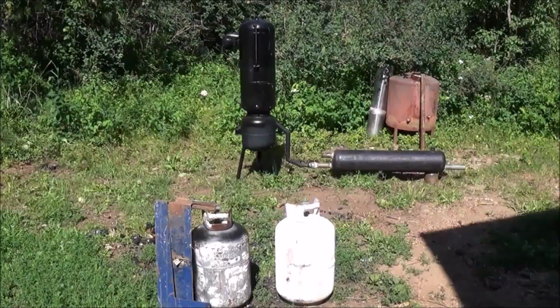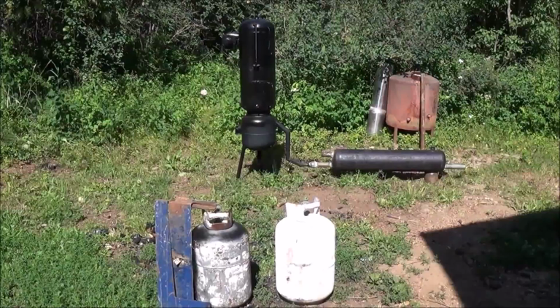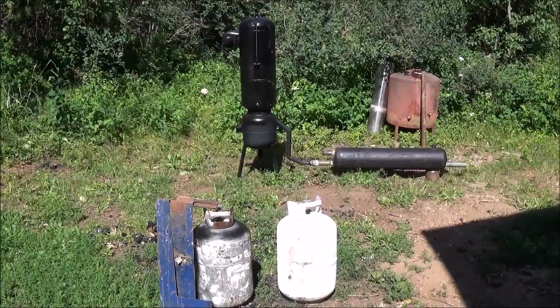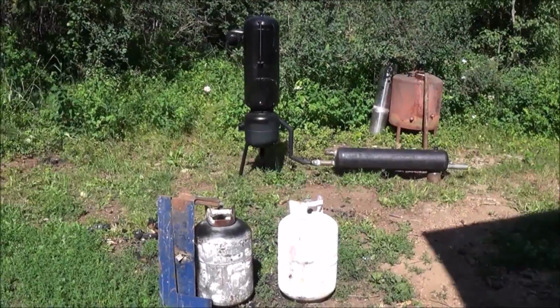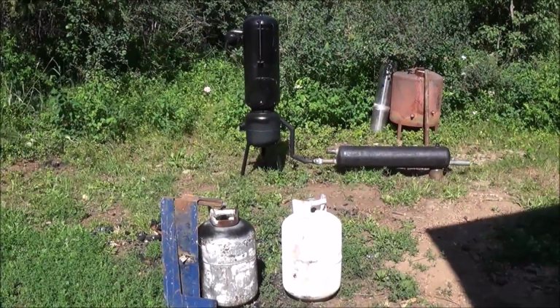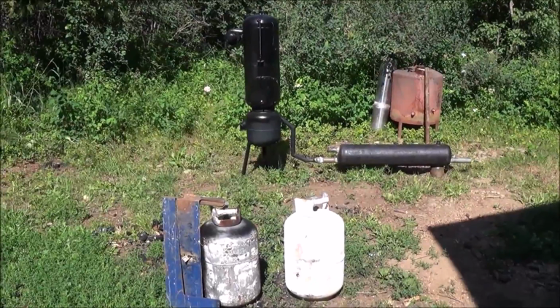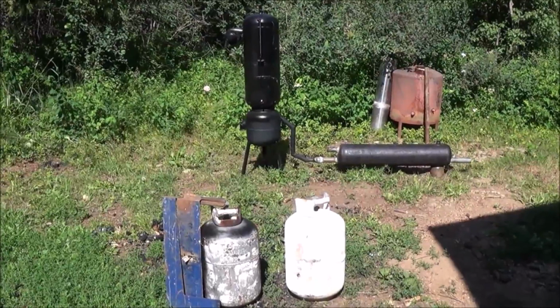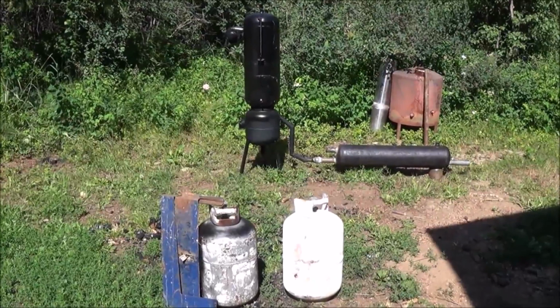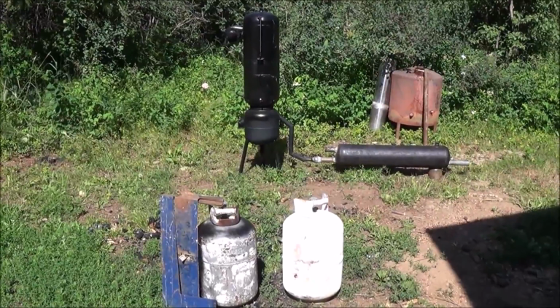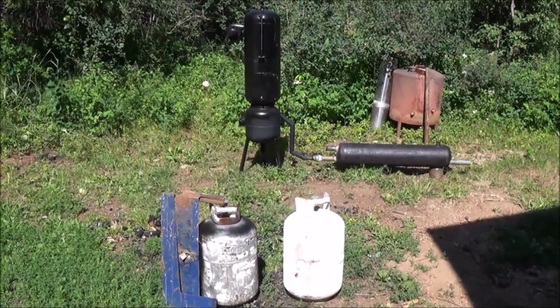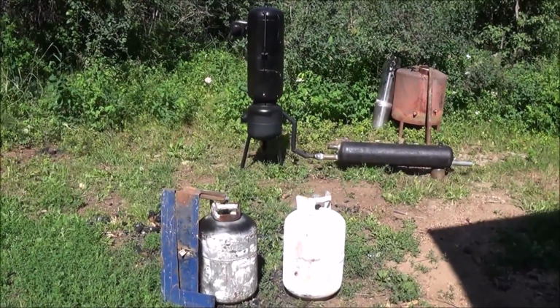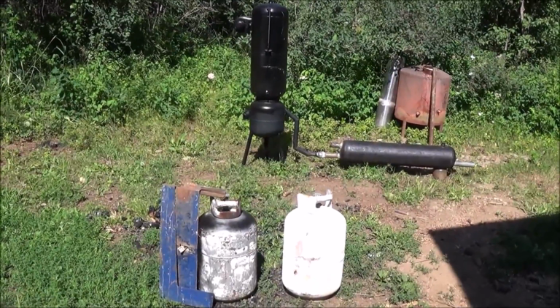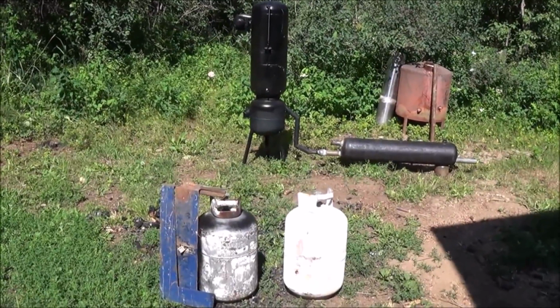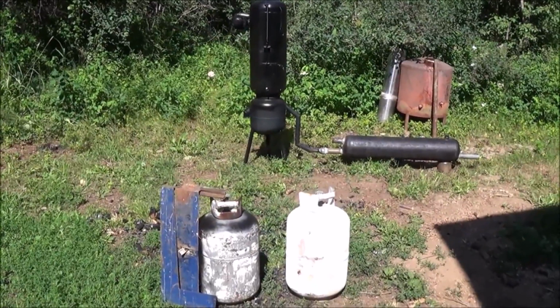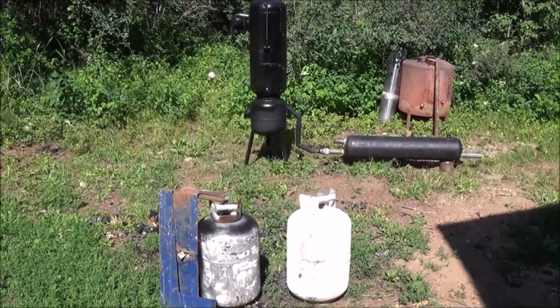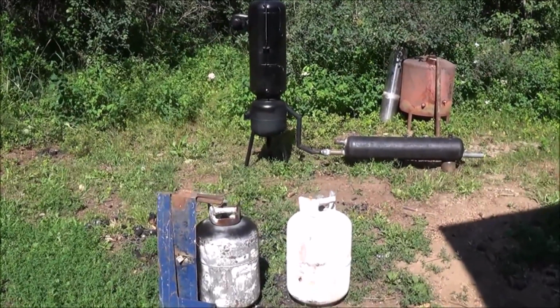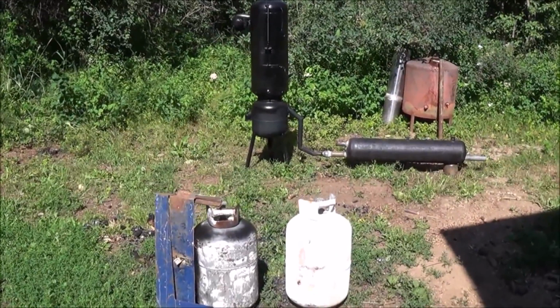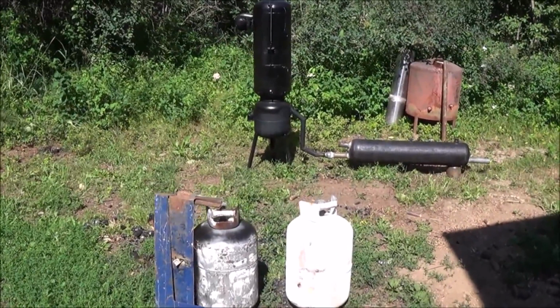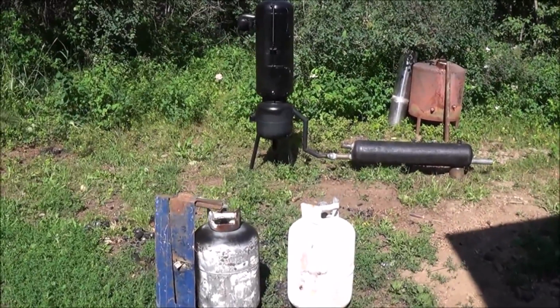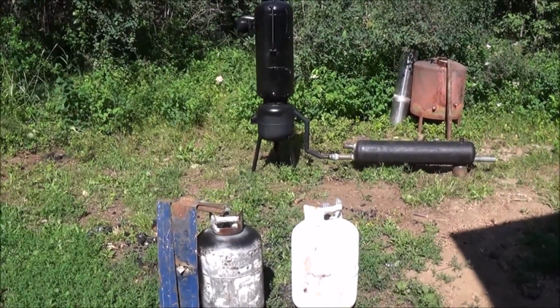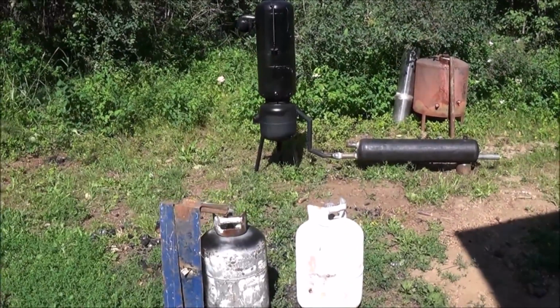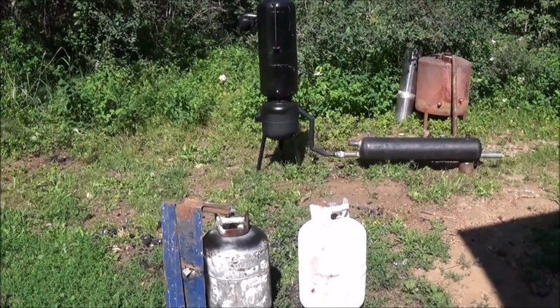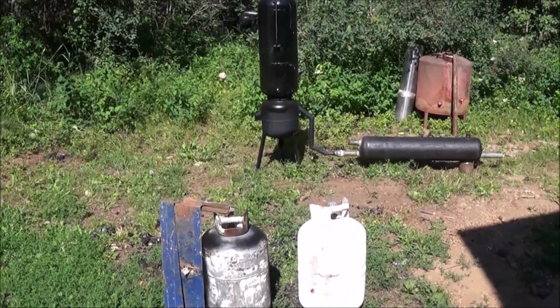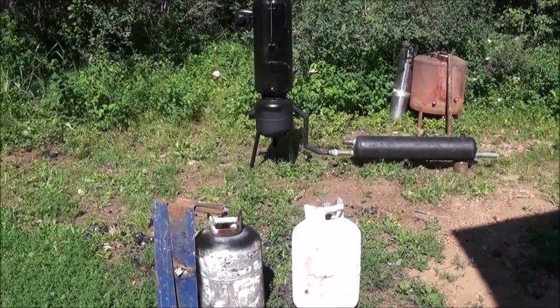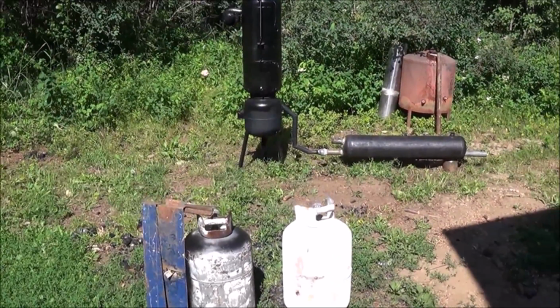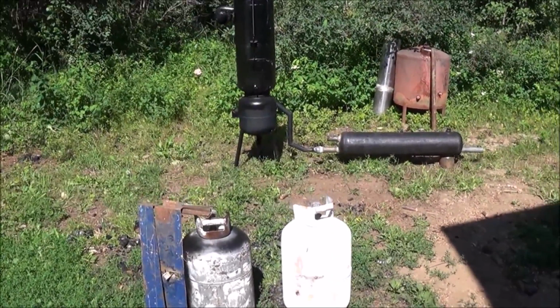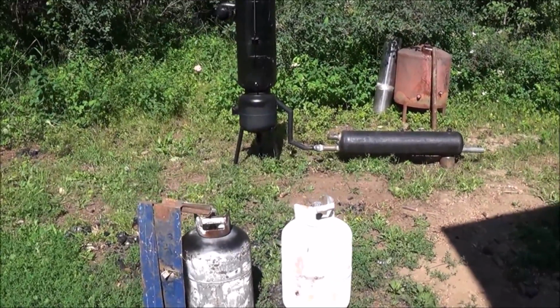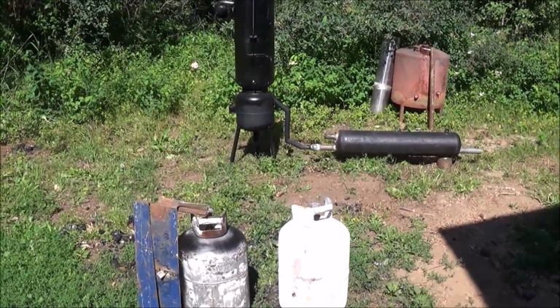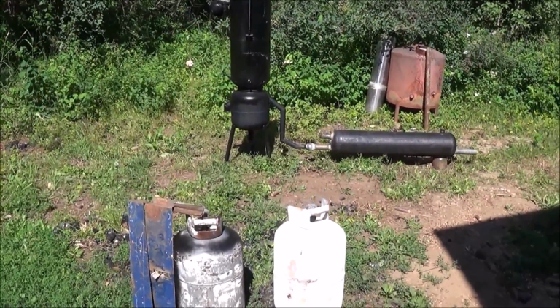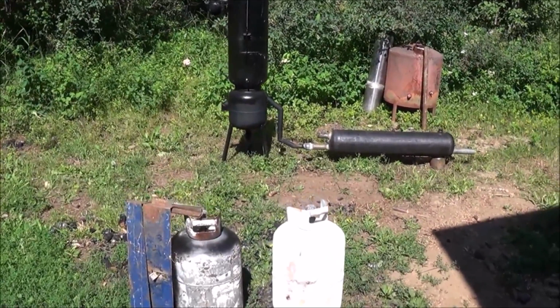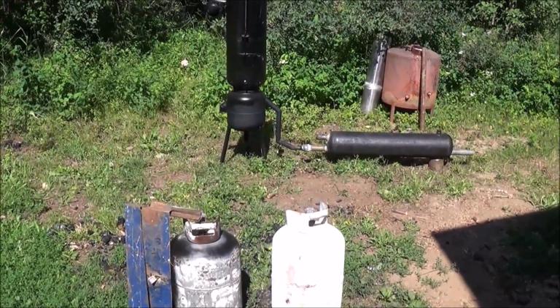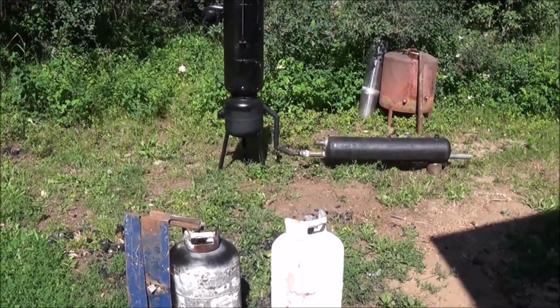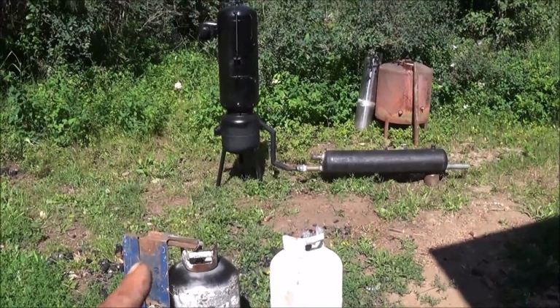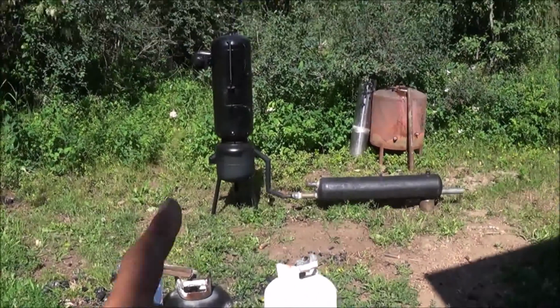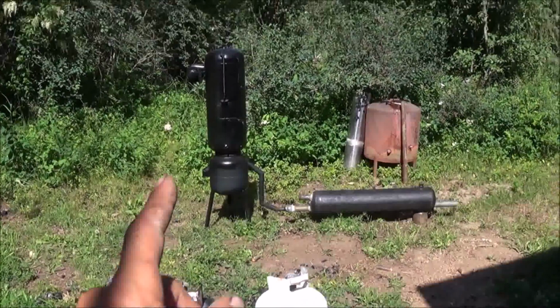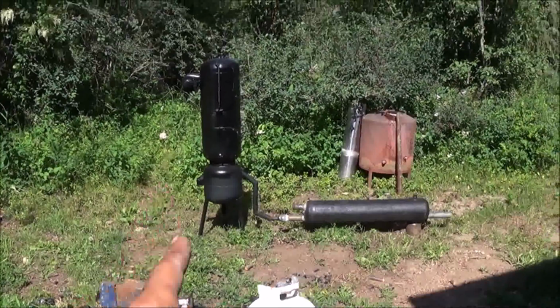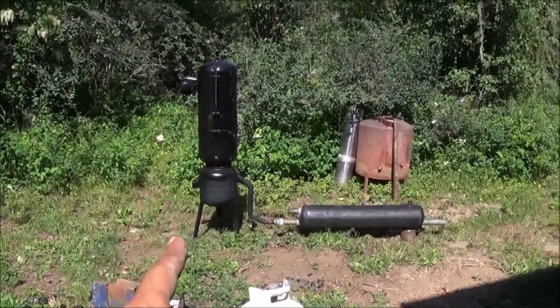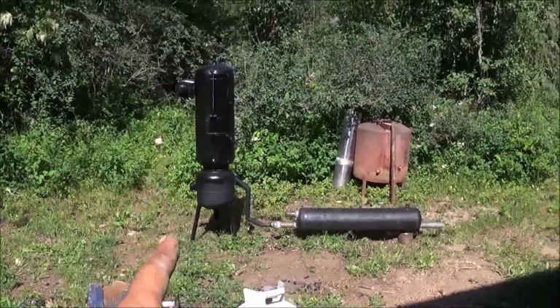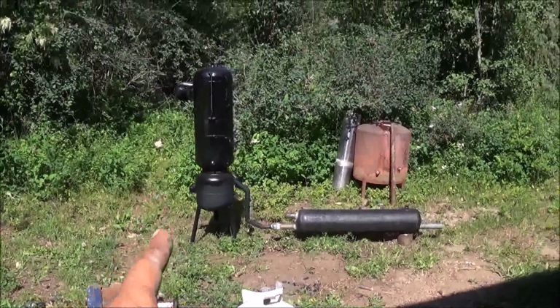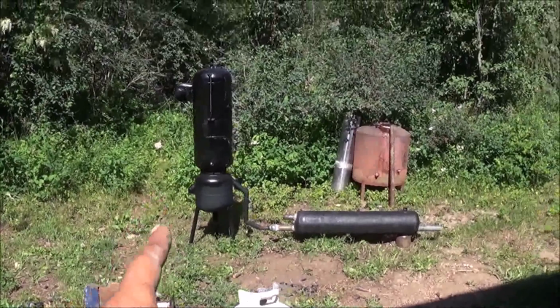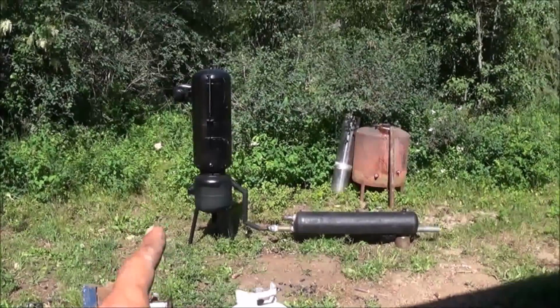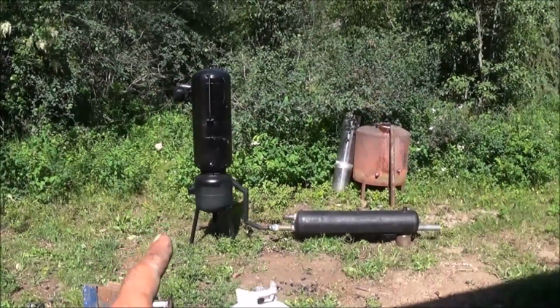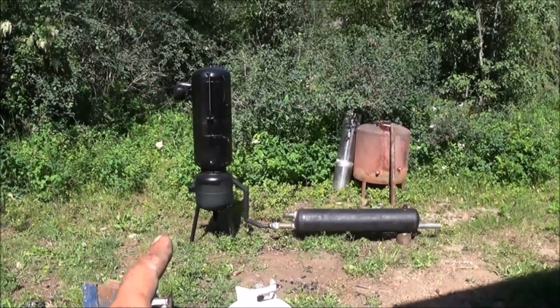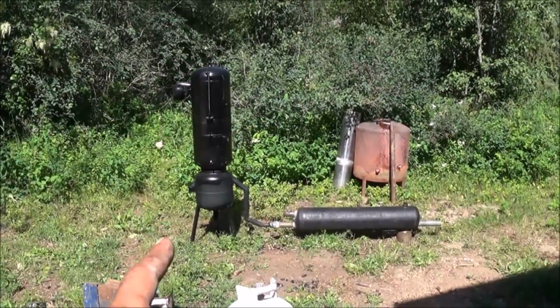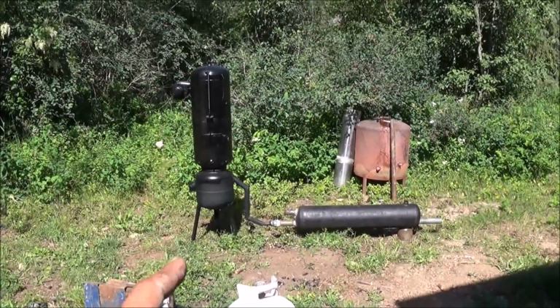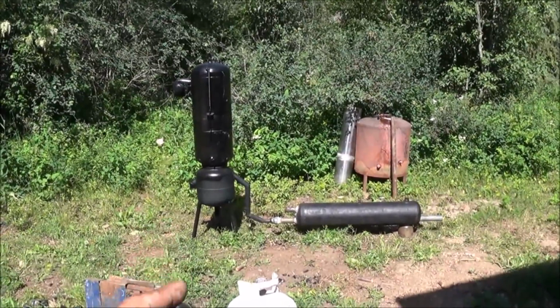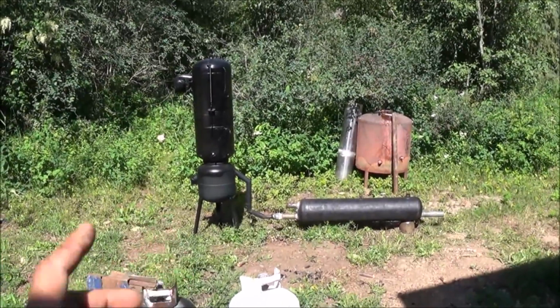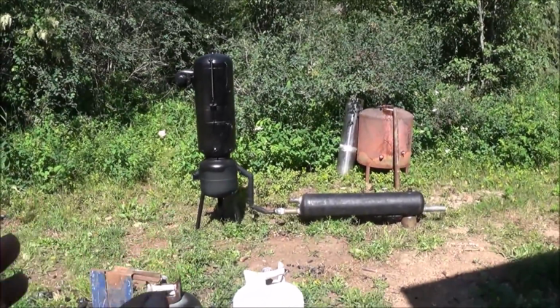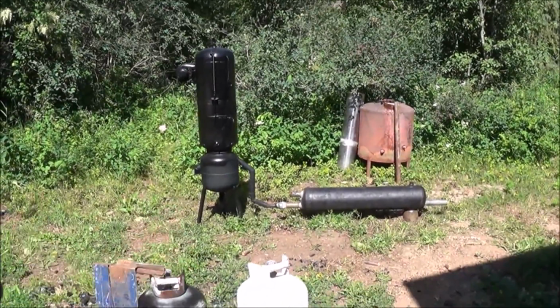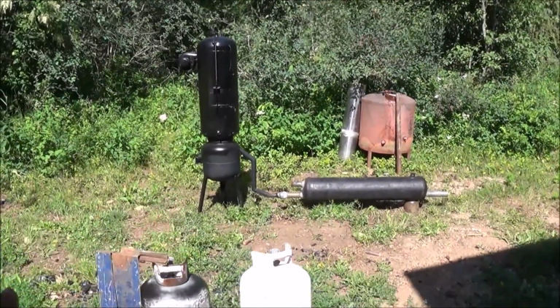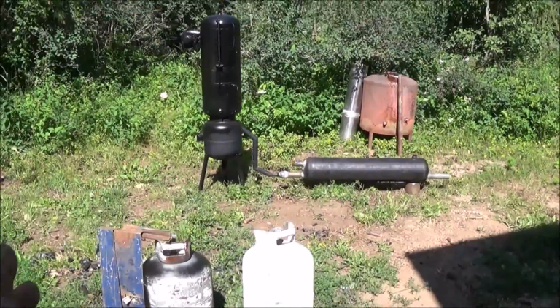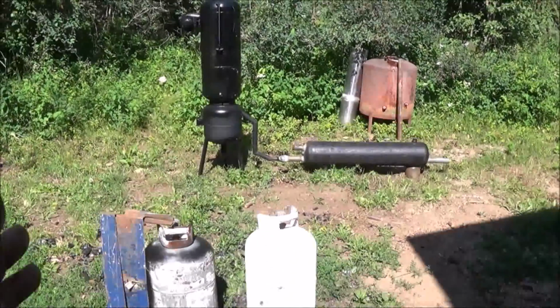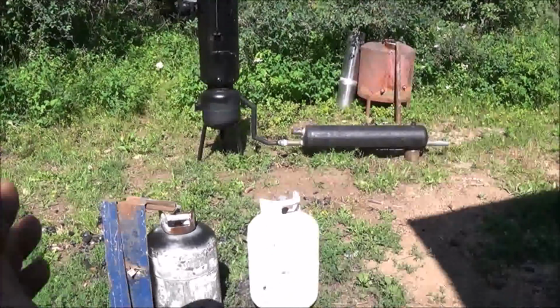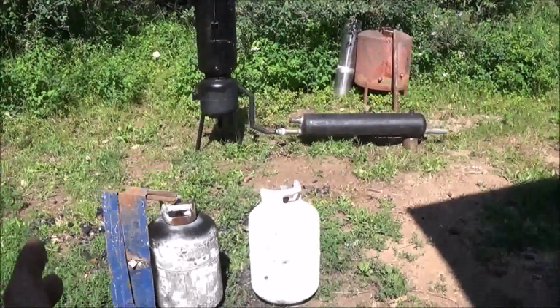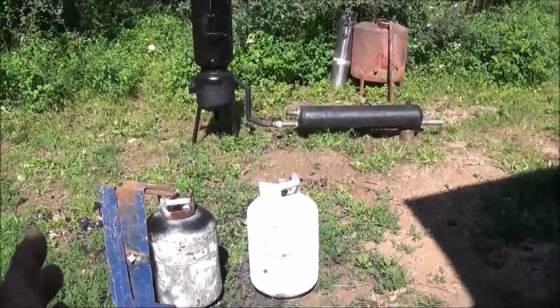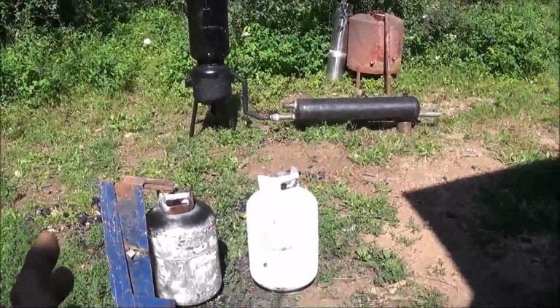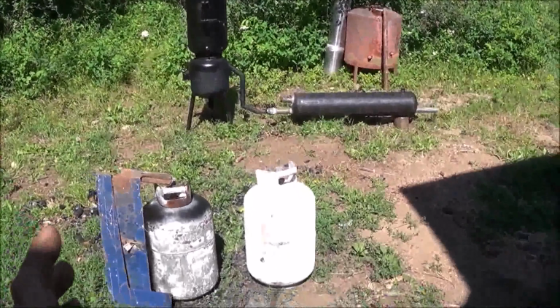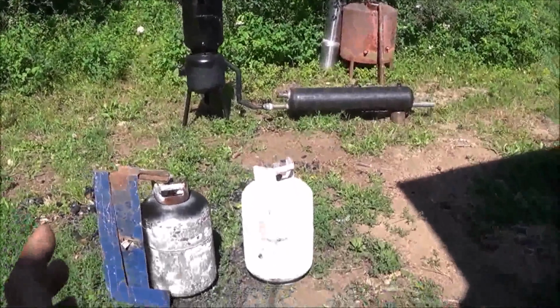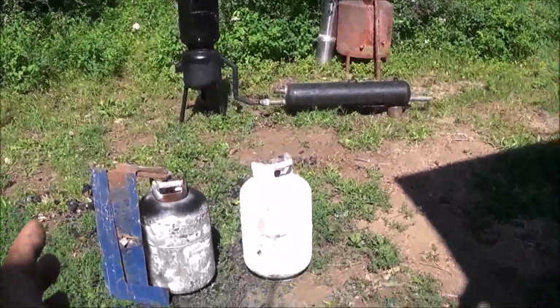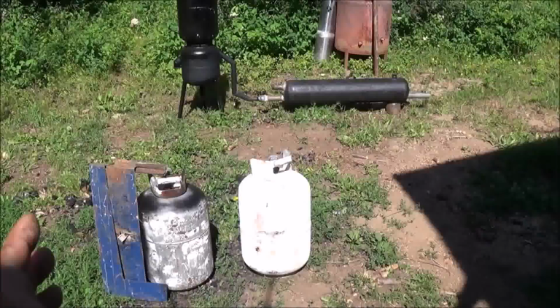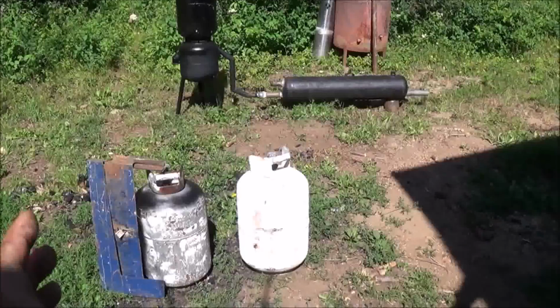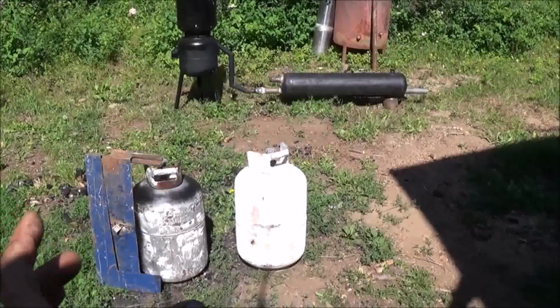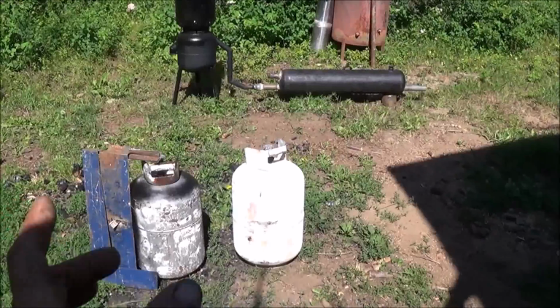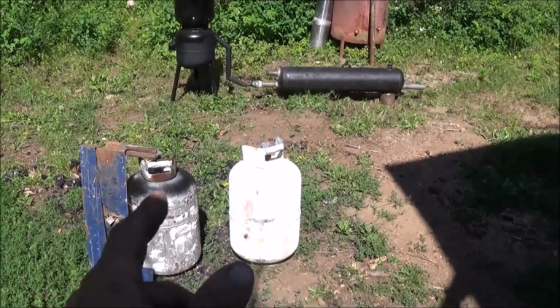Hi folks, today what I'm going to do is remake basically the little gasifier you see in the background, but we're going to make a smaller version of it.